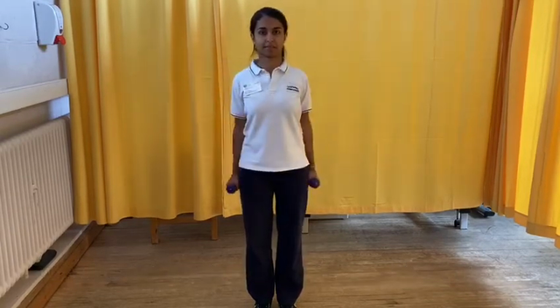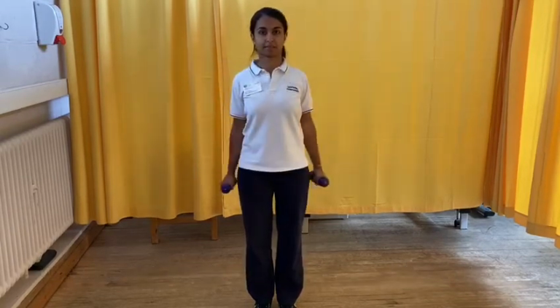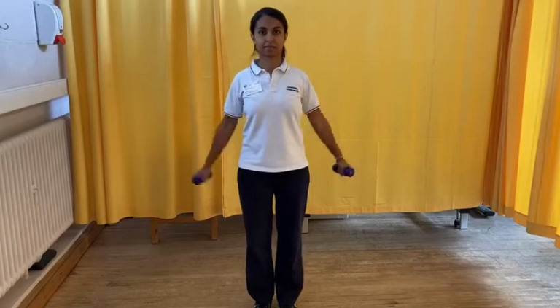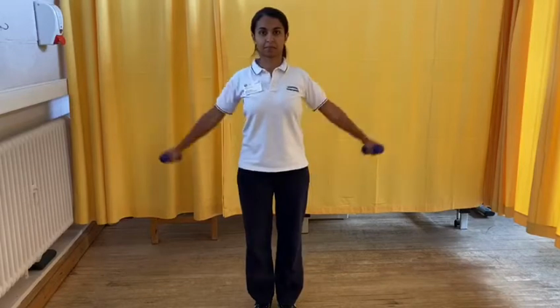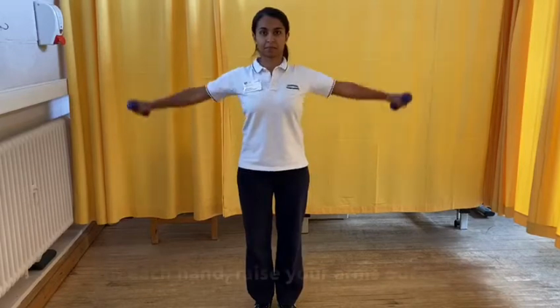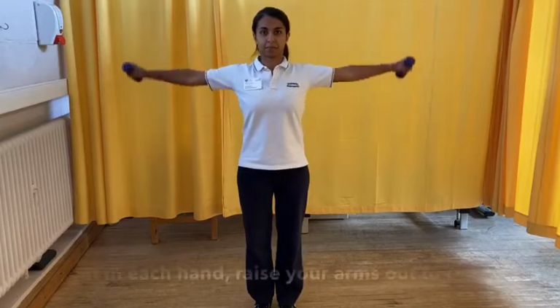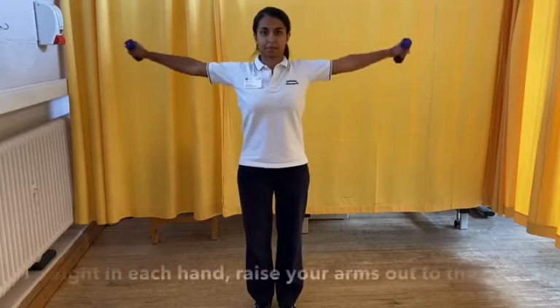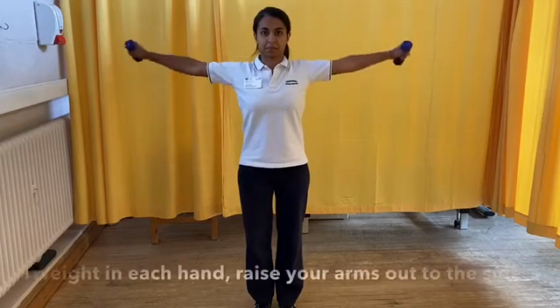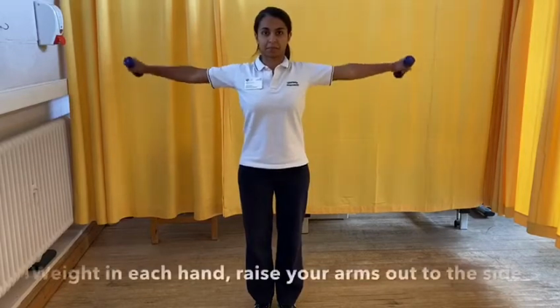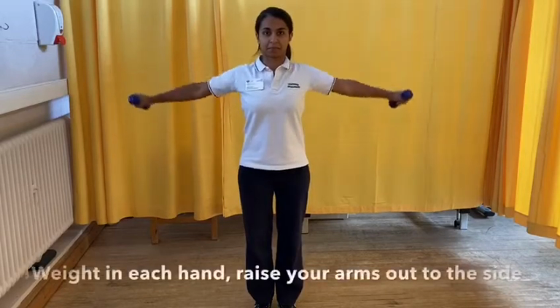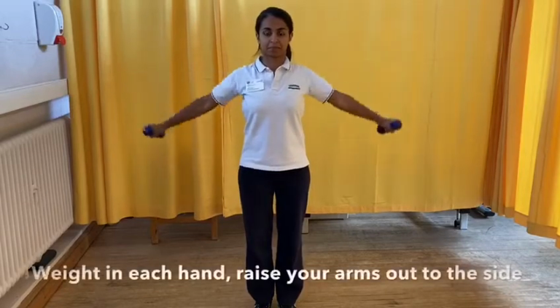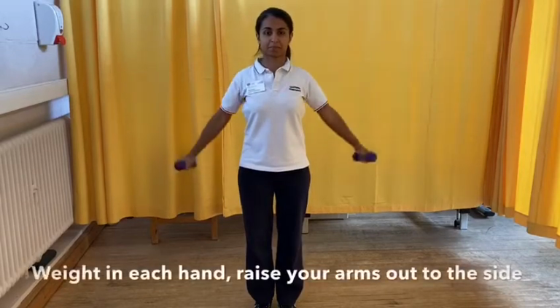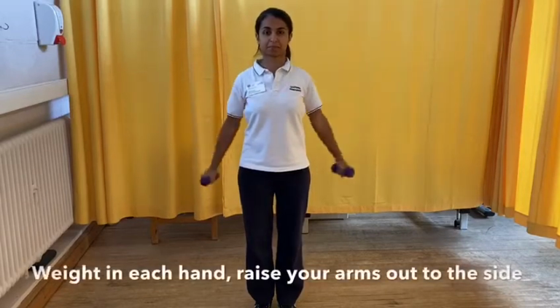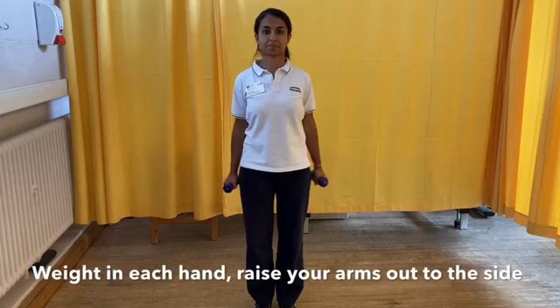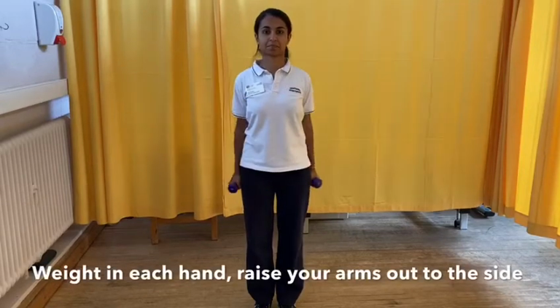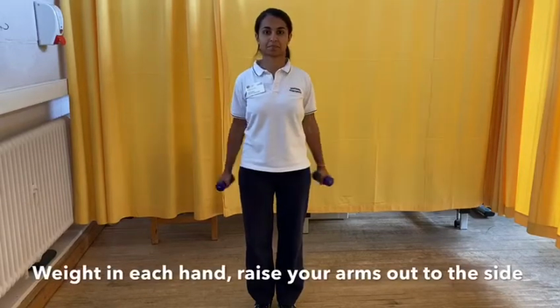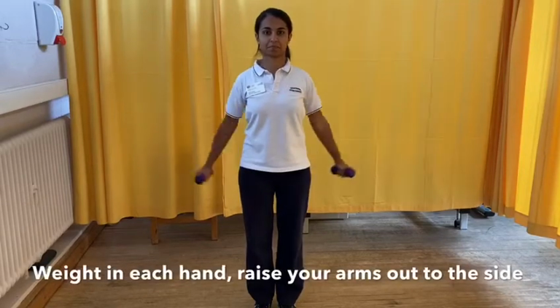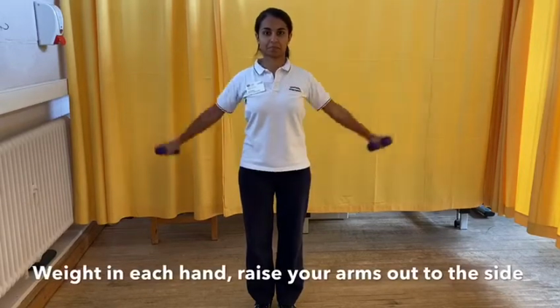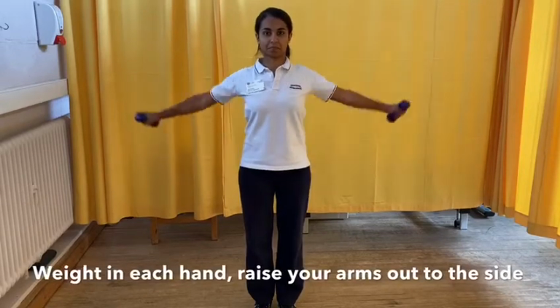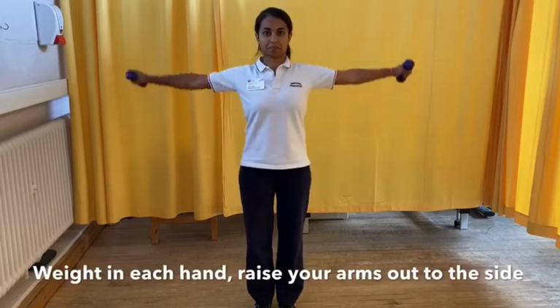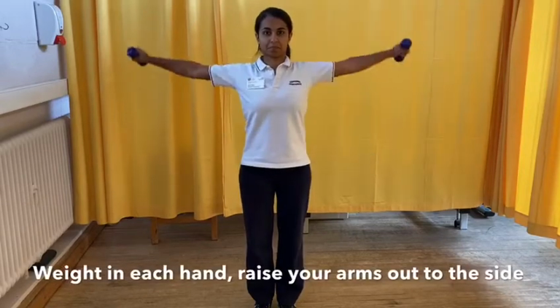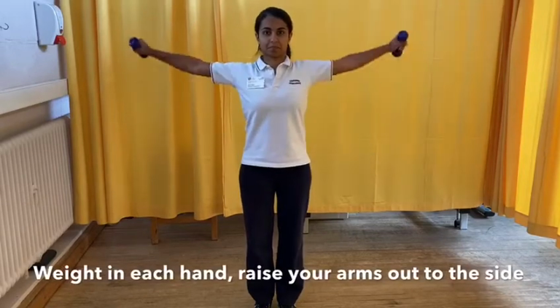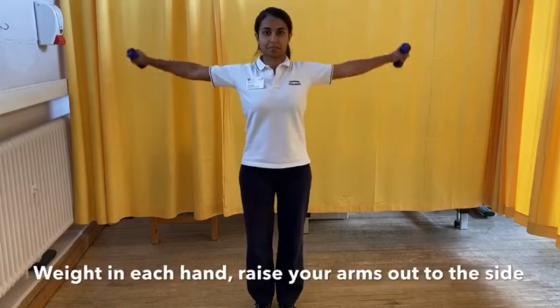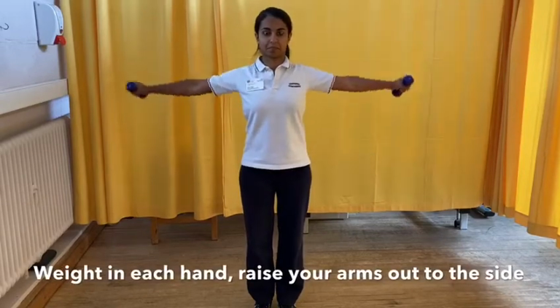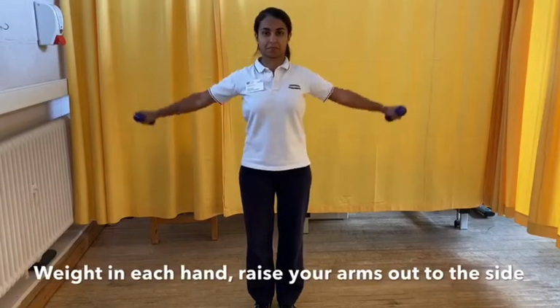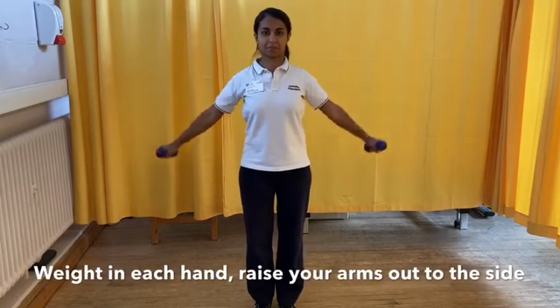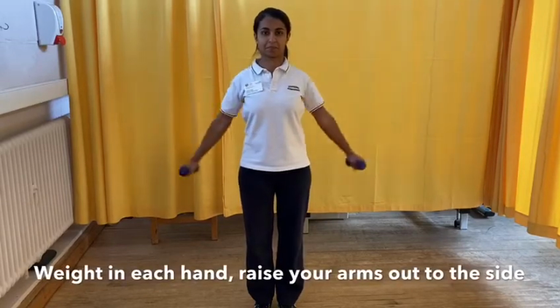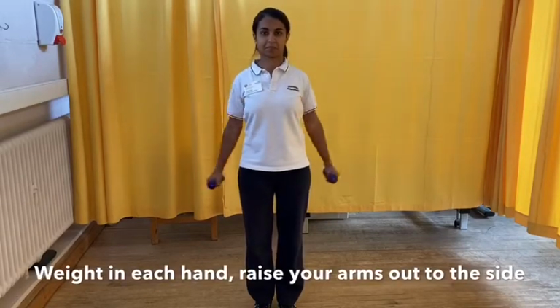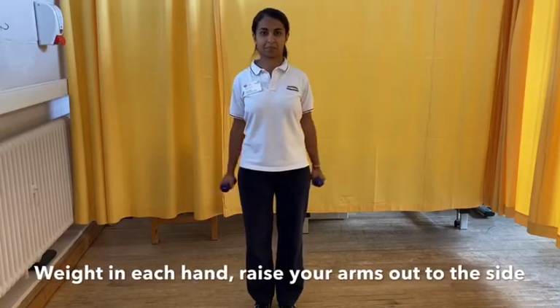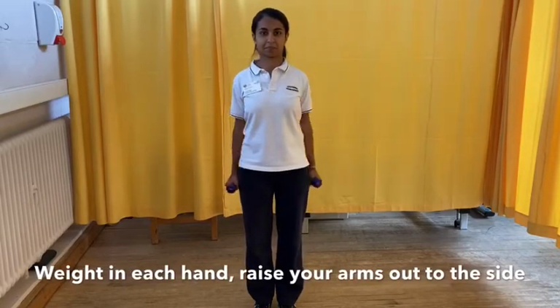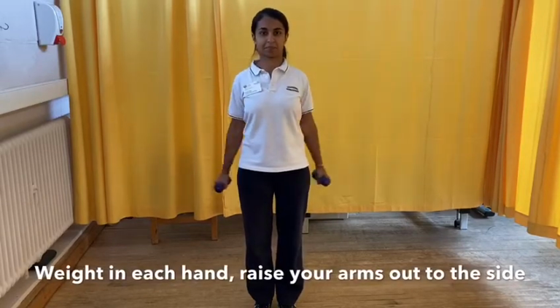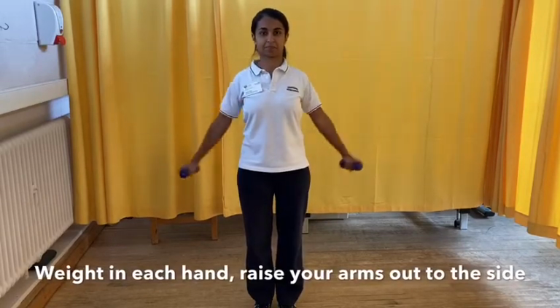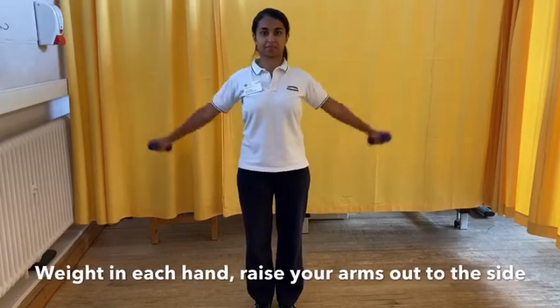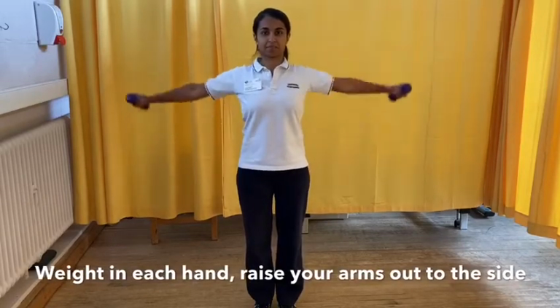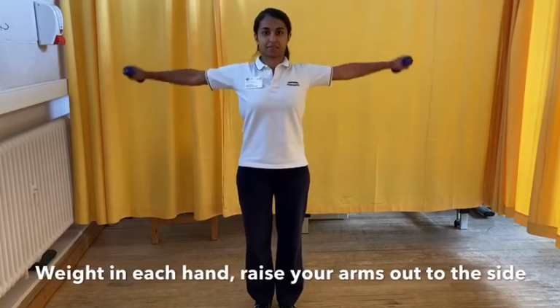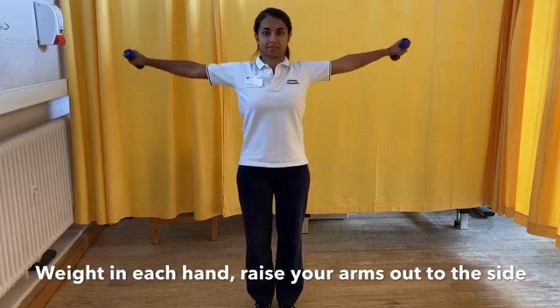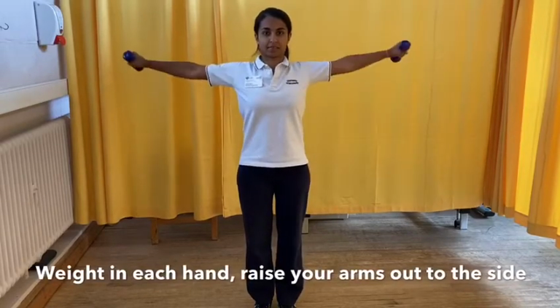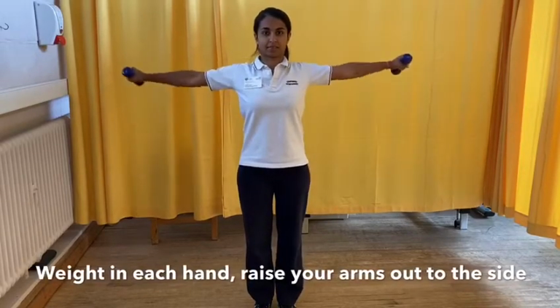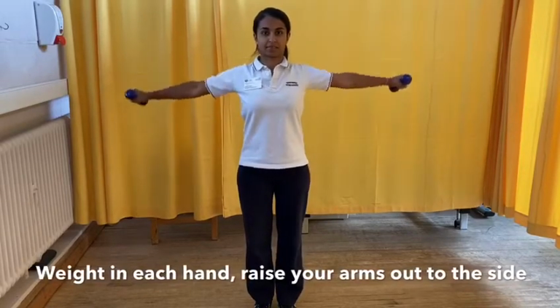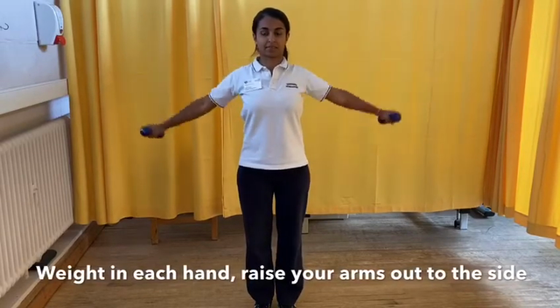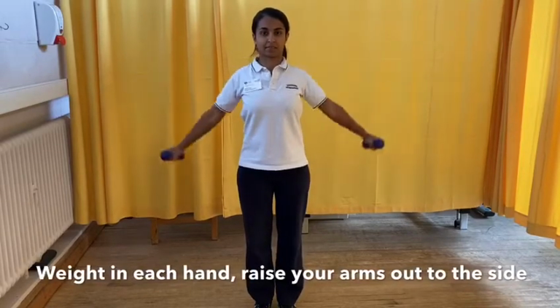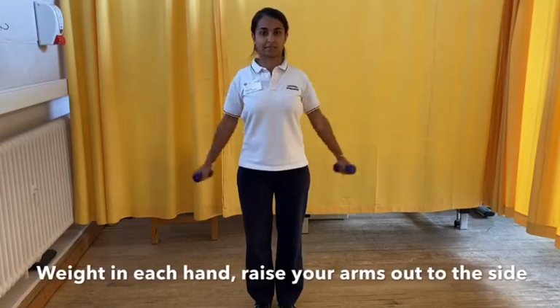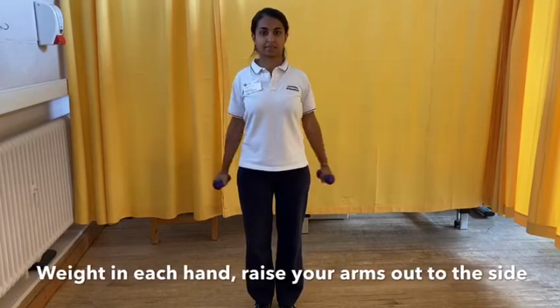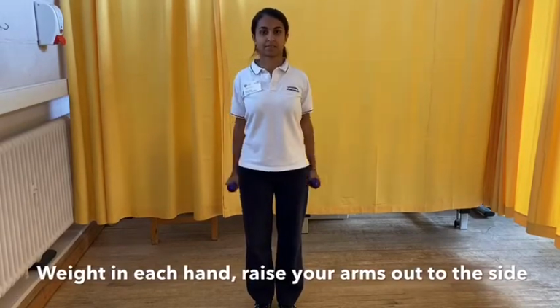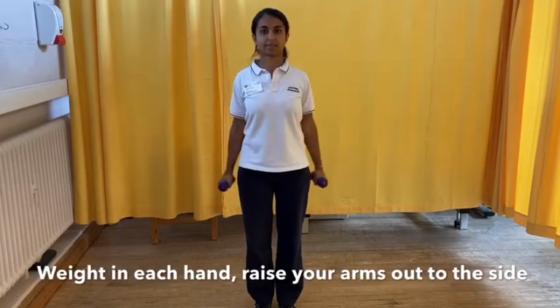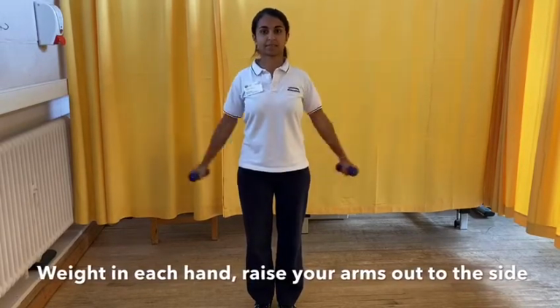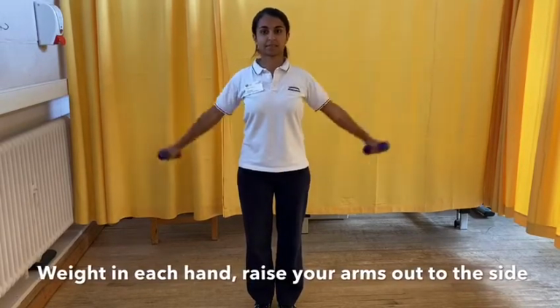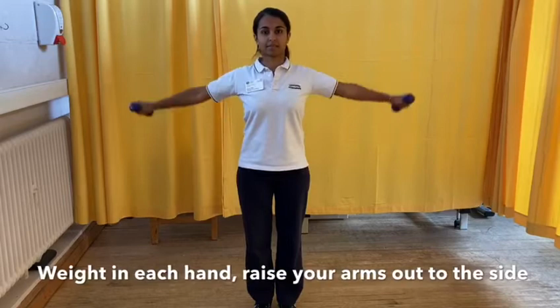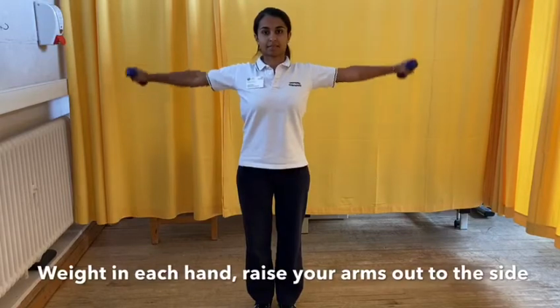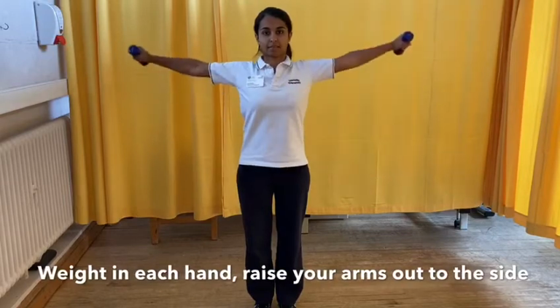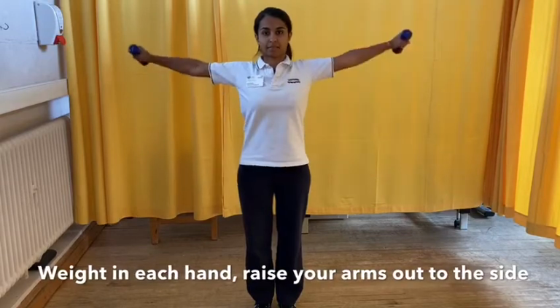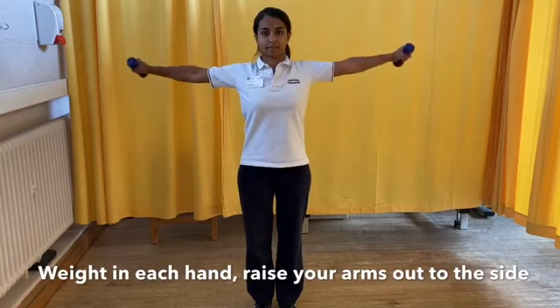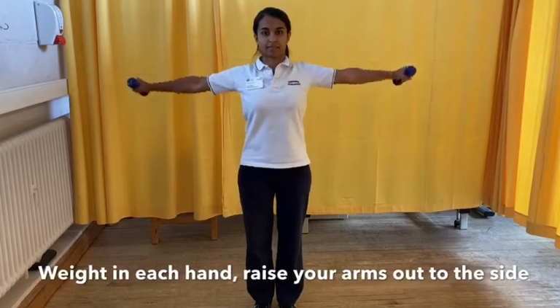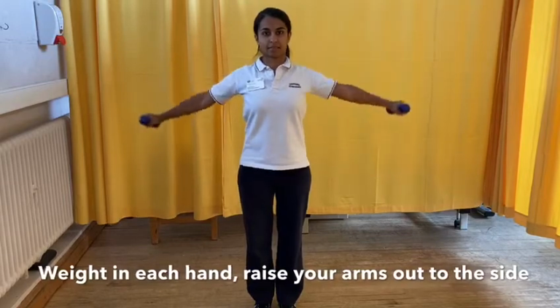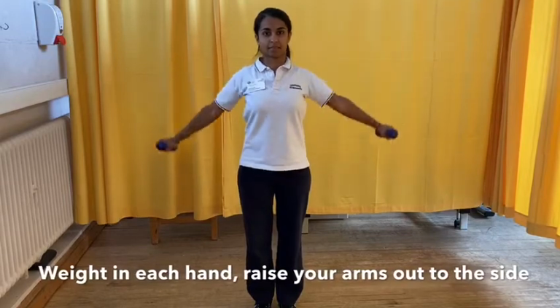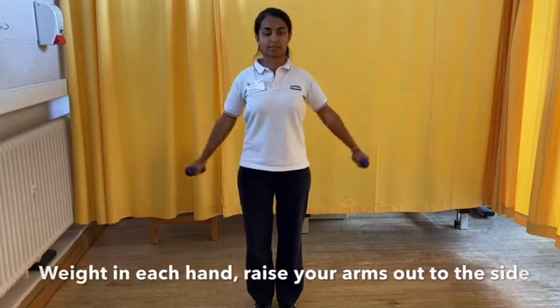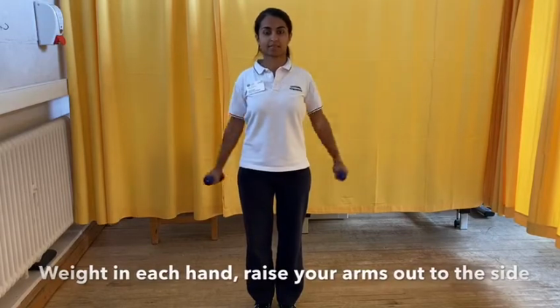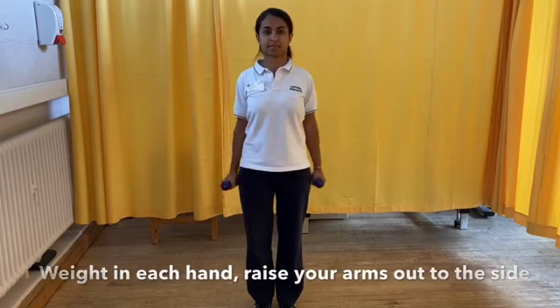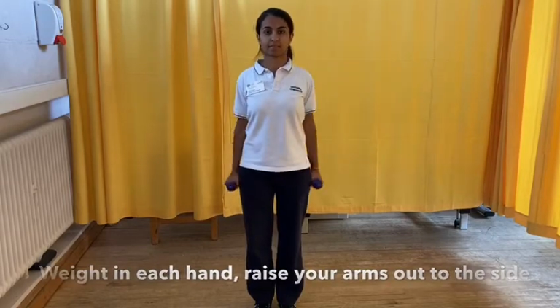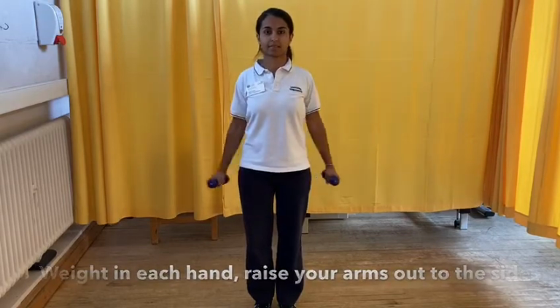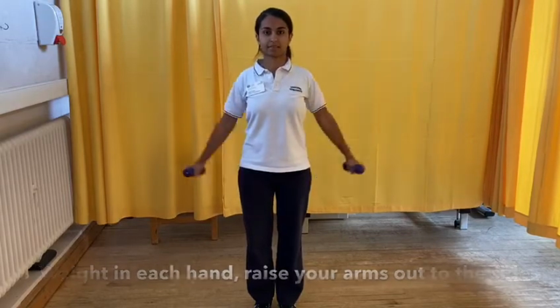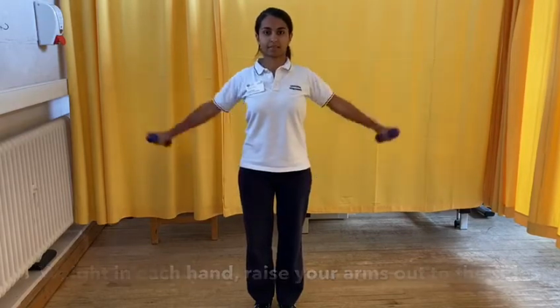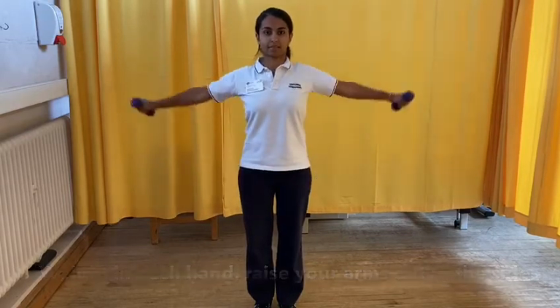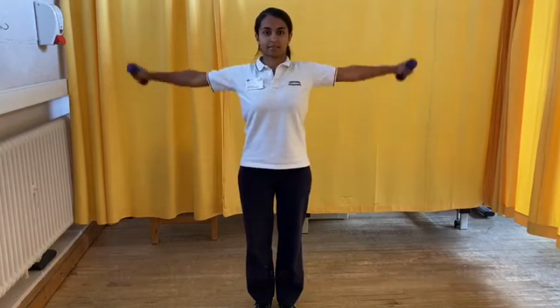Holding onto a weight or tin of beans in both hands, lift your arms up towards the side at shoulder height and return back down.